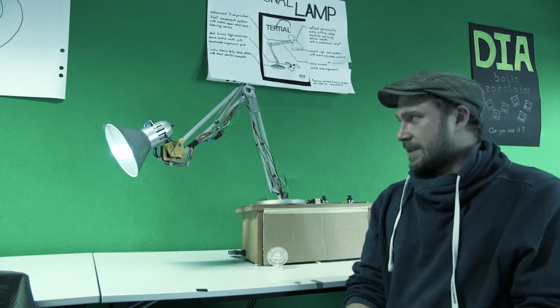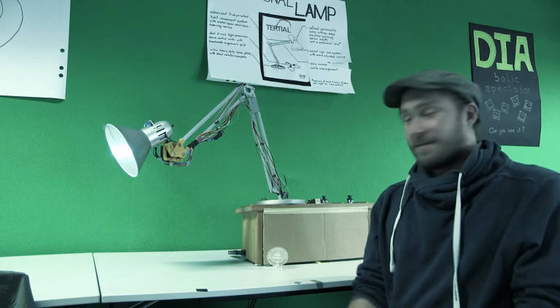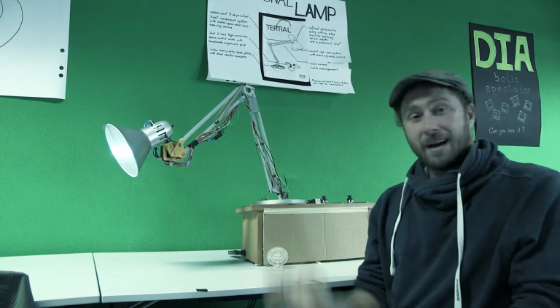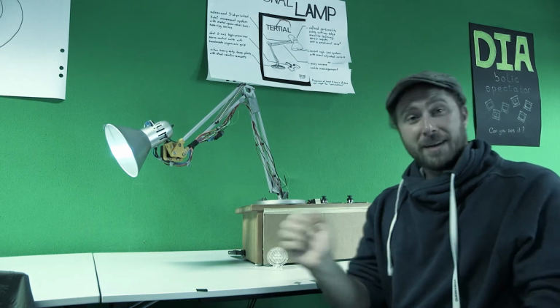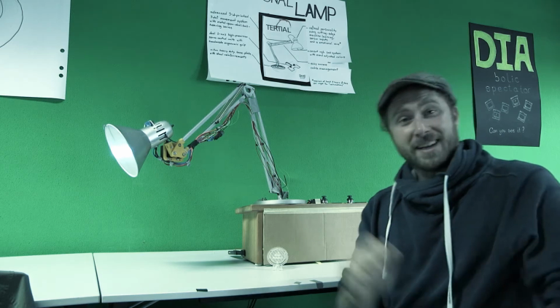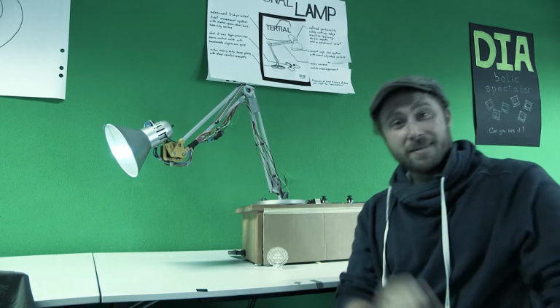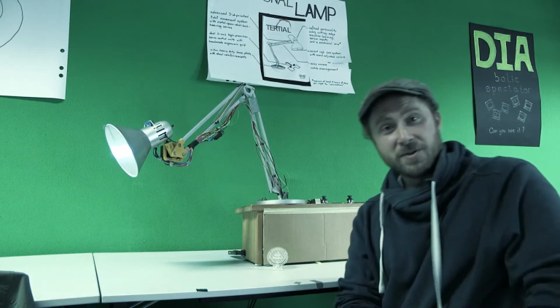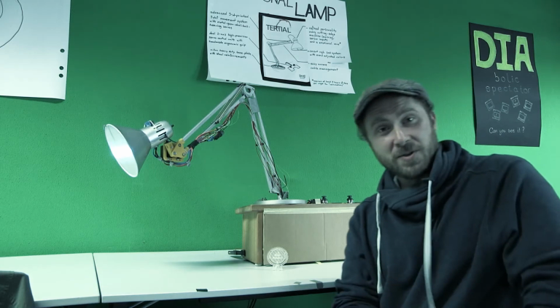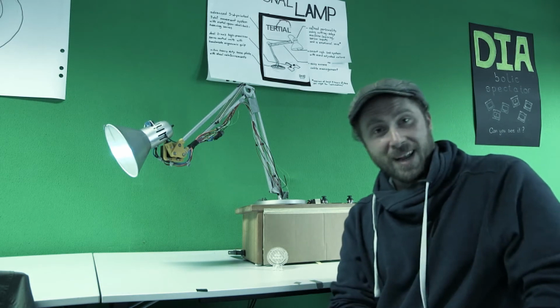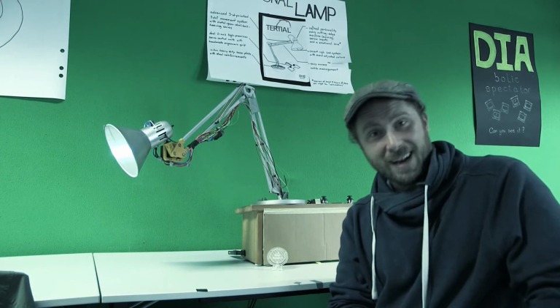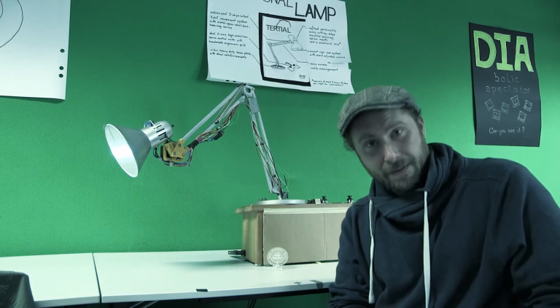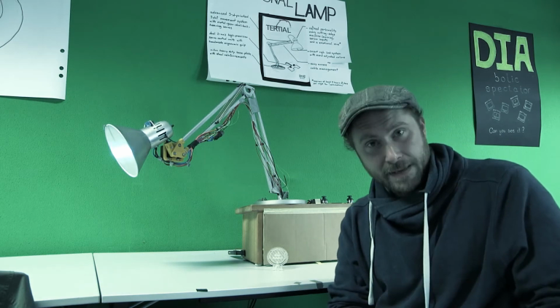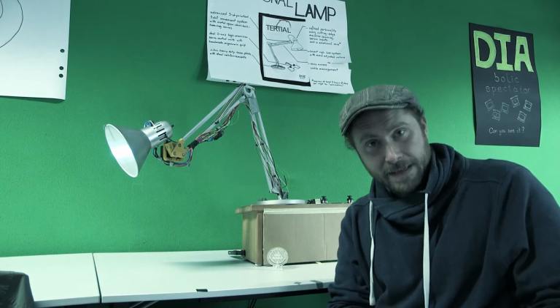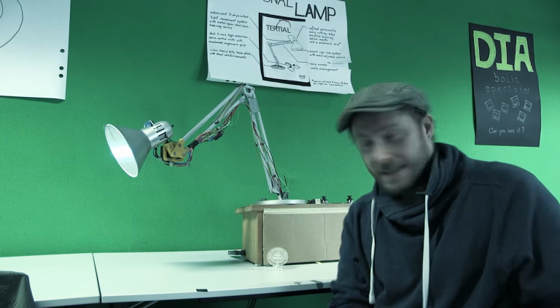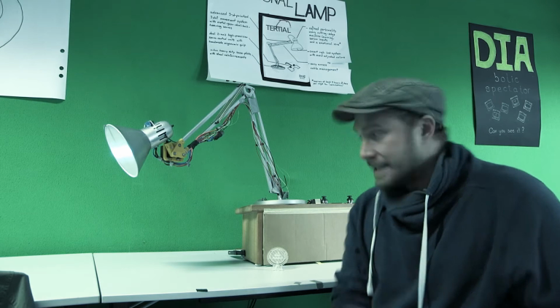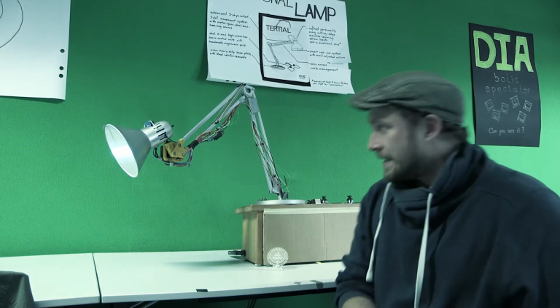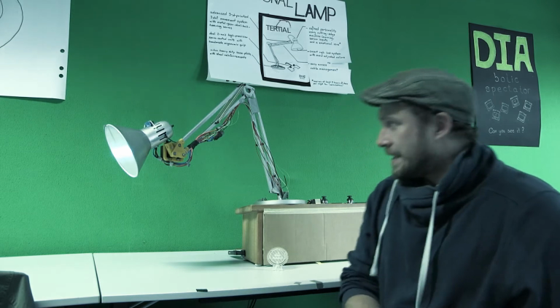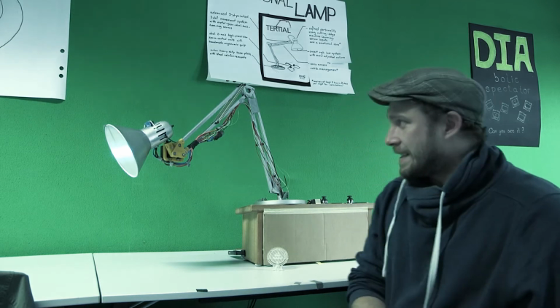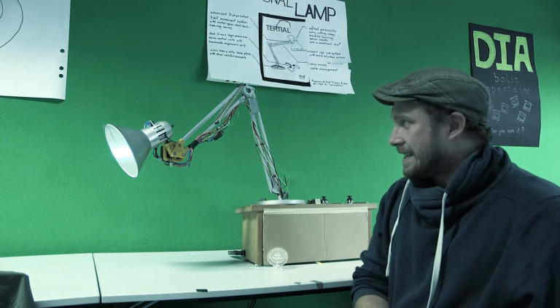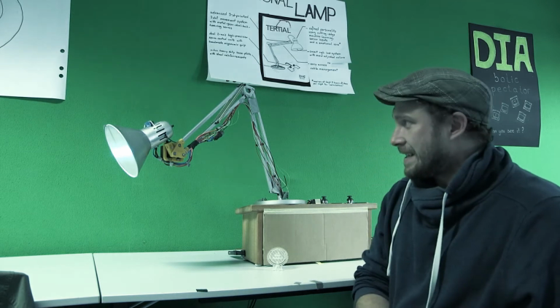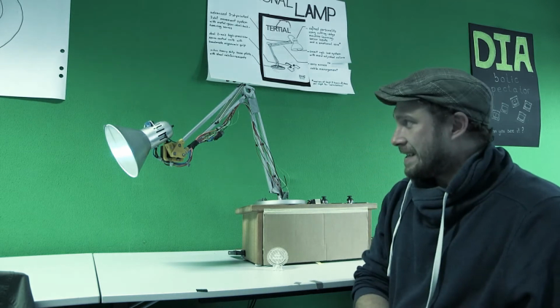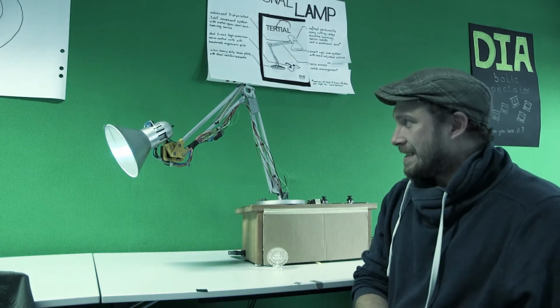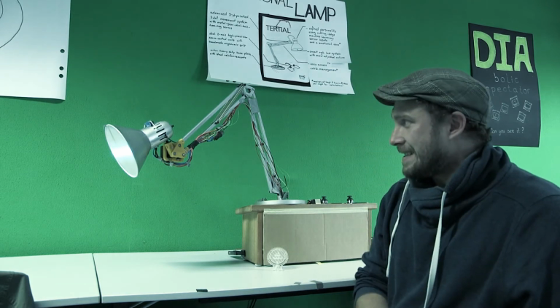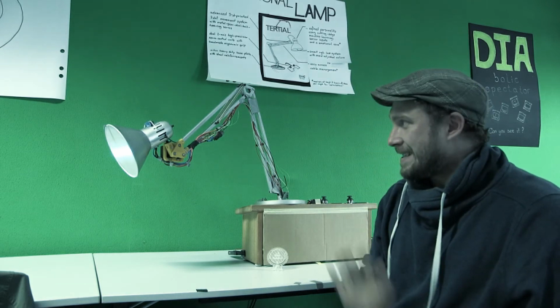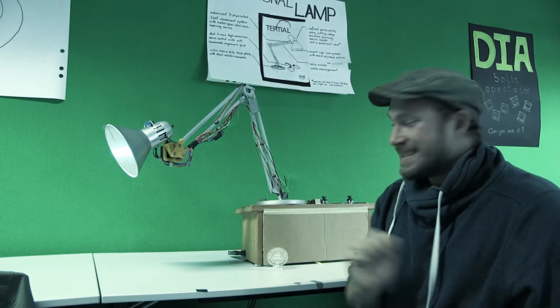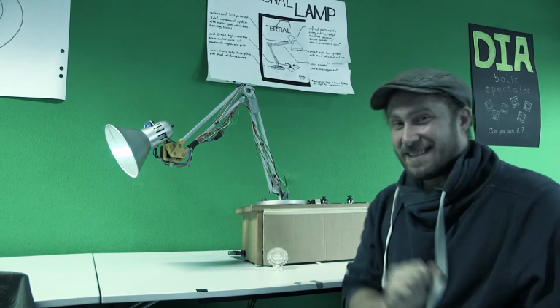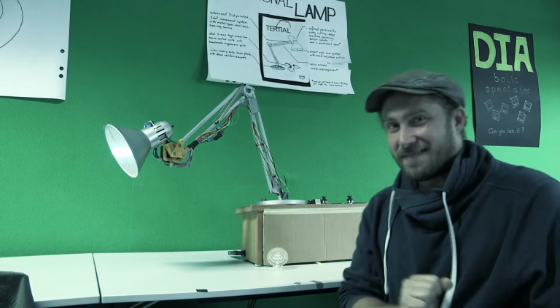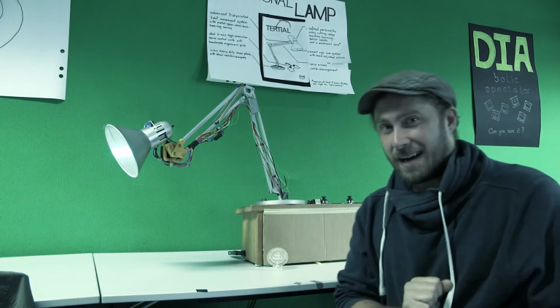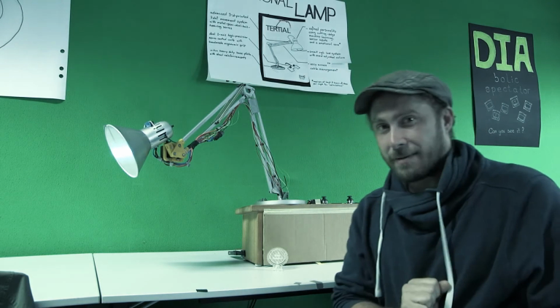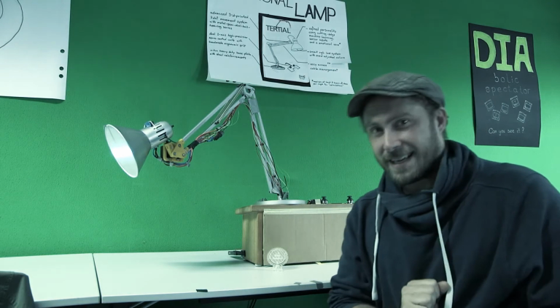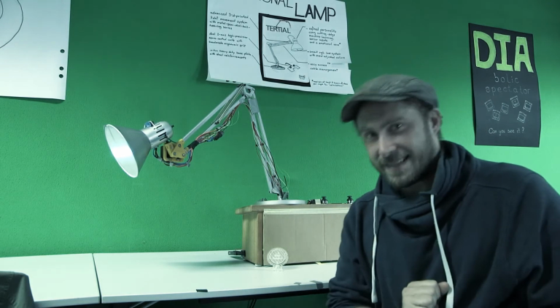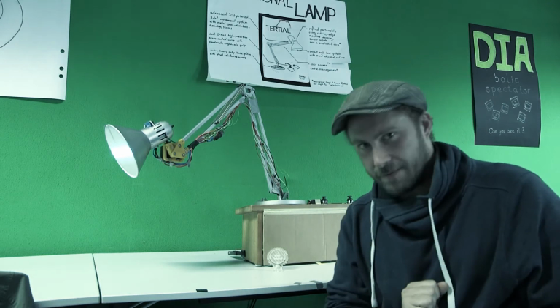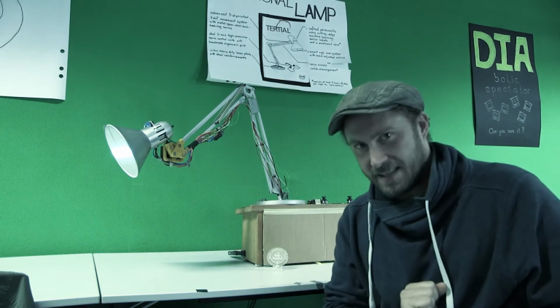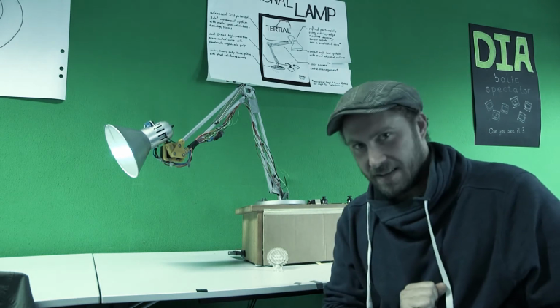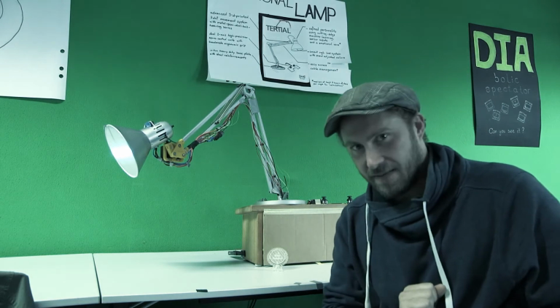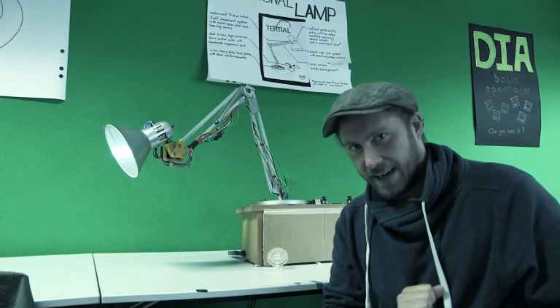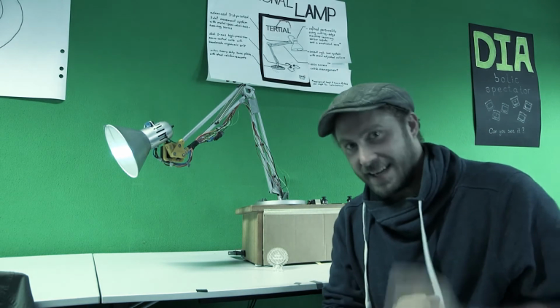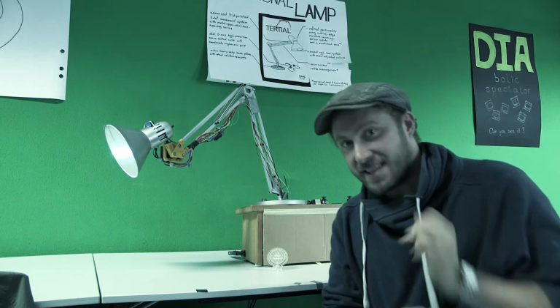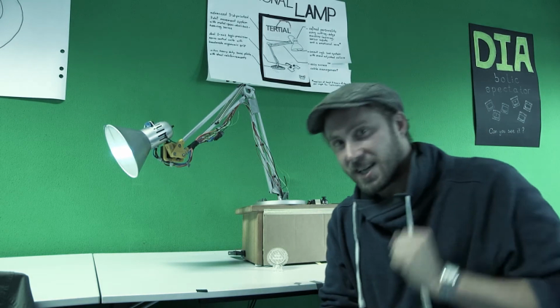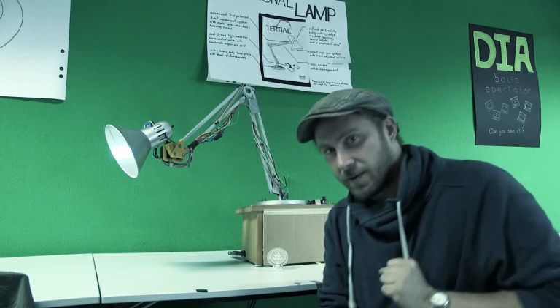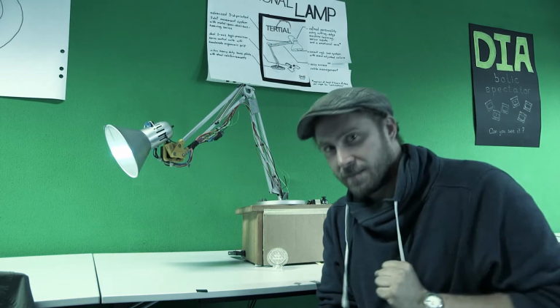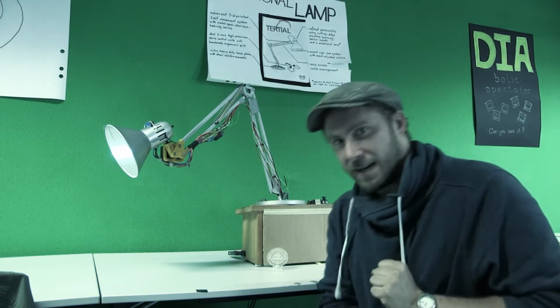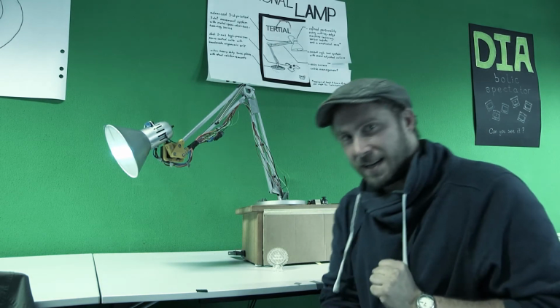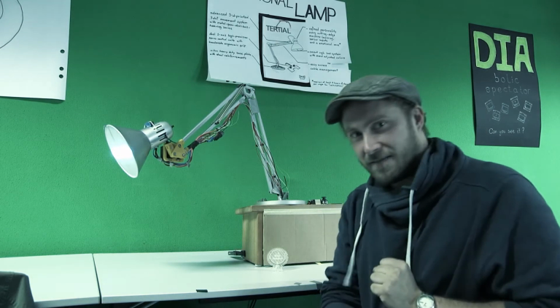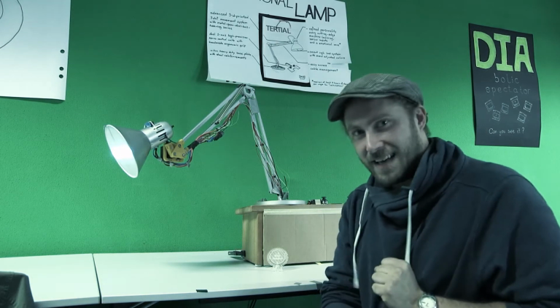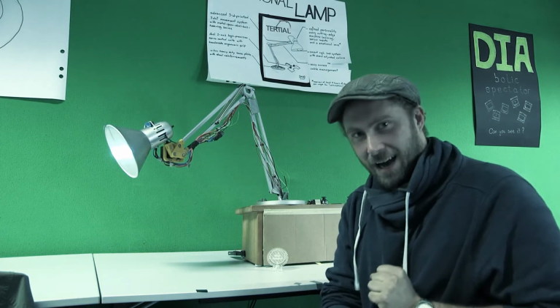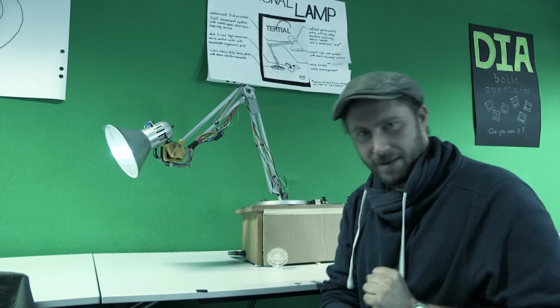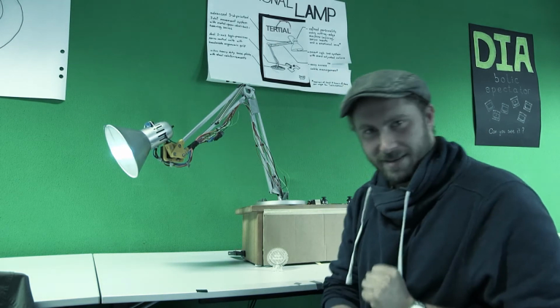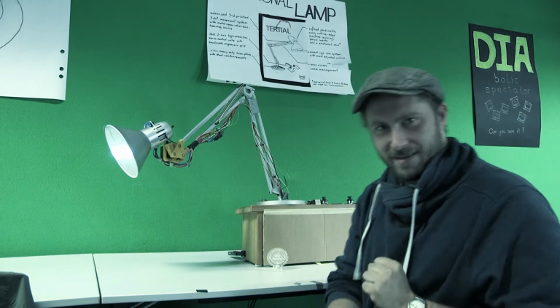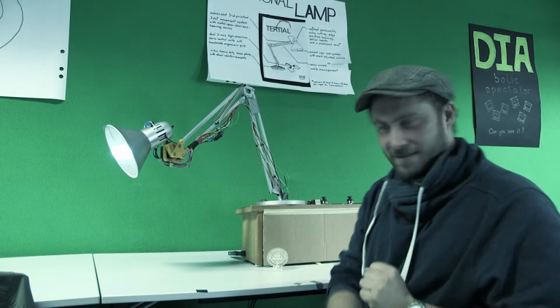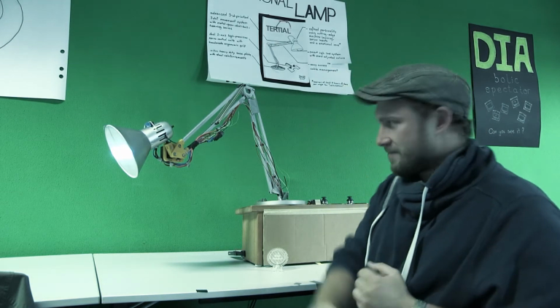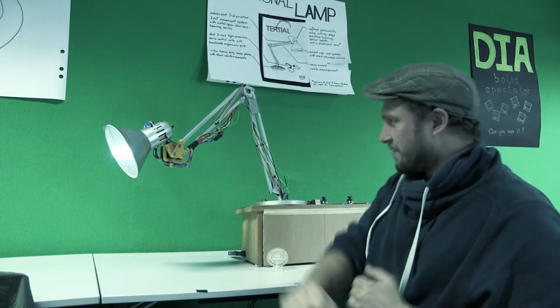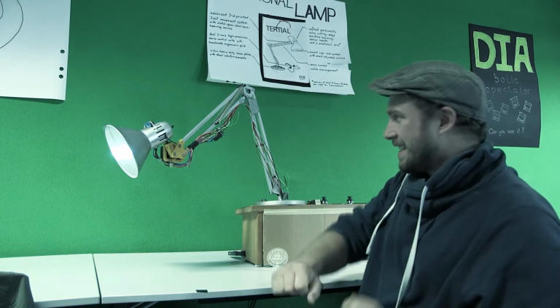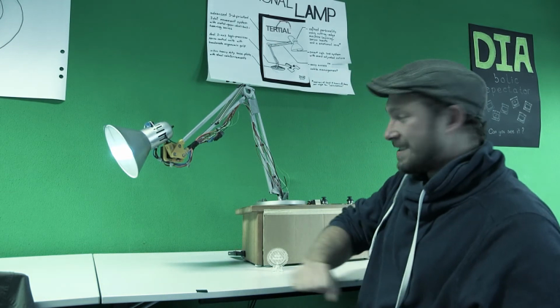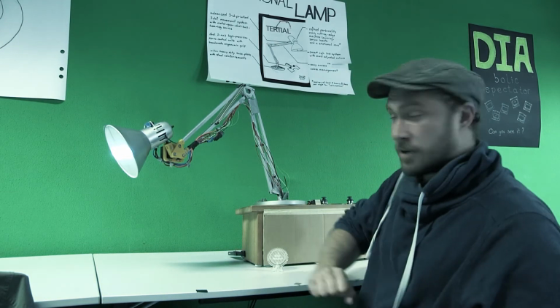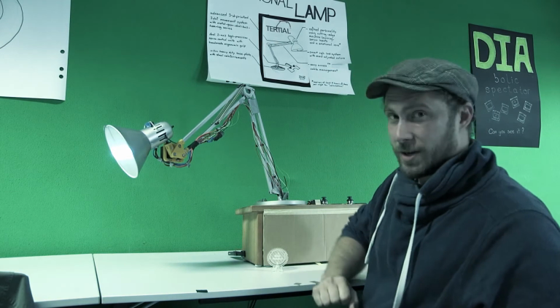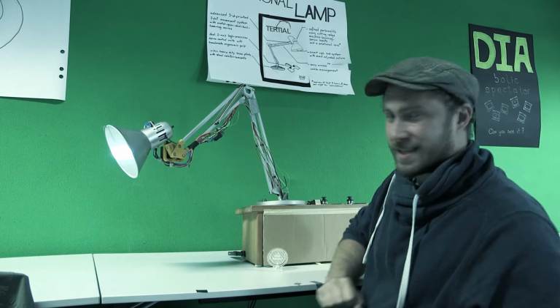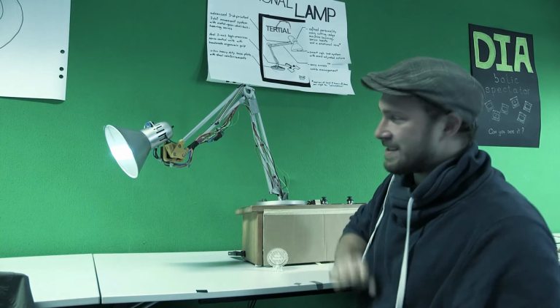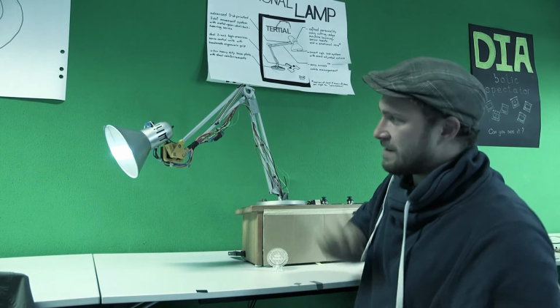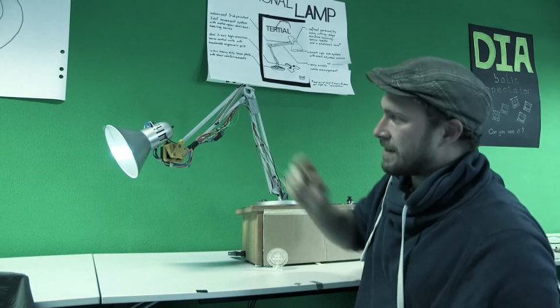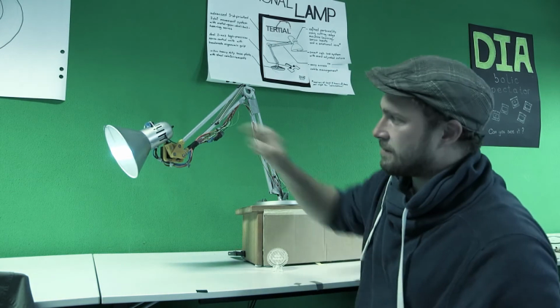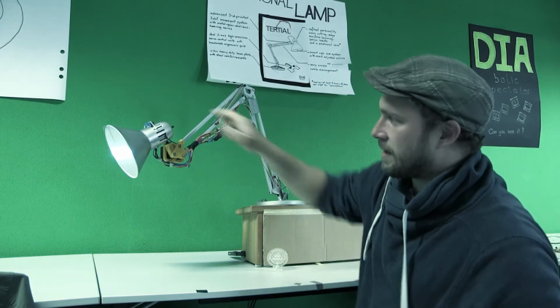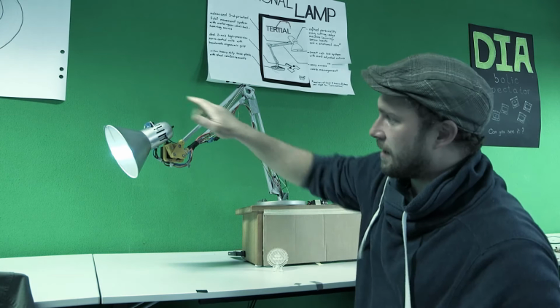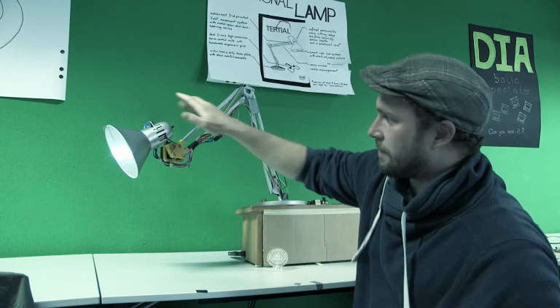Wir haben hier eine emotionale Lampe. Die war aber gestern ein bisschen gefallen. Jetzt schaue ich mal, wie arbeitswillig sie heute ist. Ich mache sie mal an.